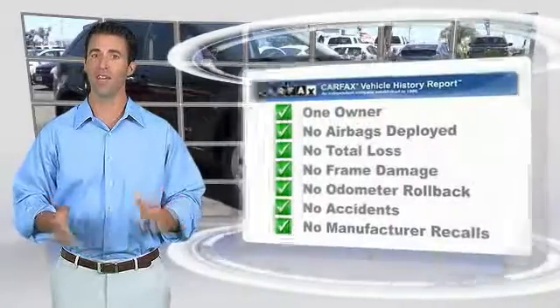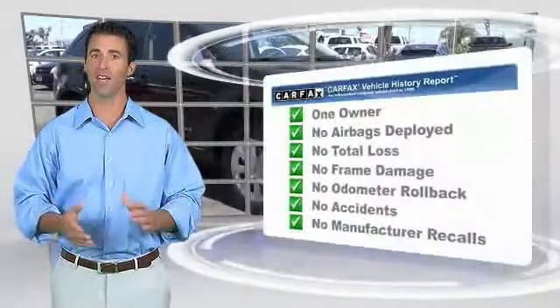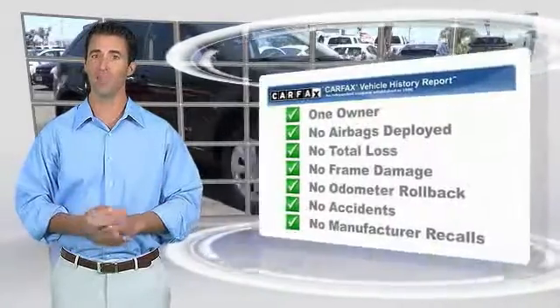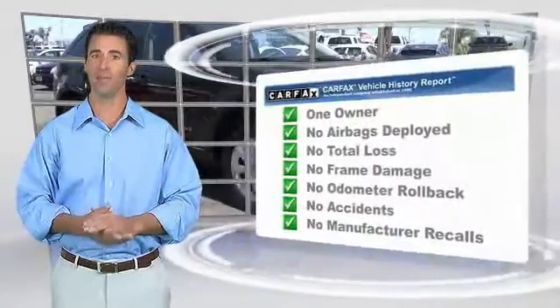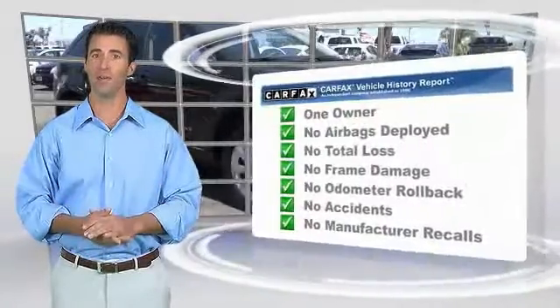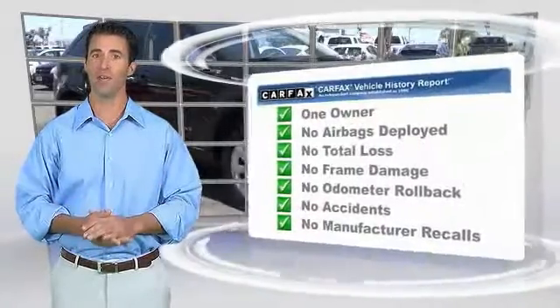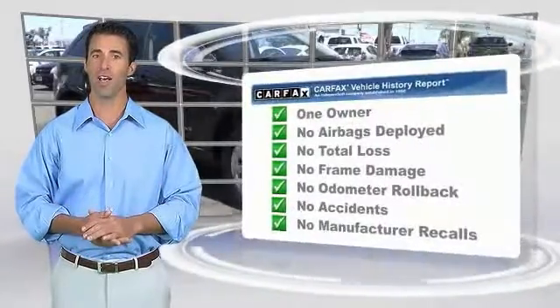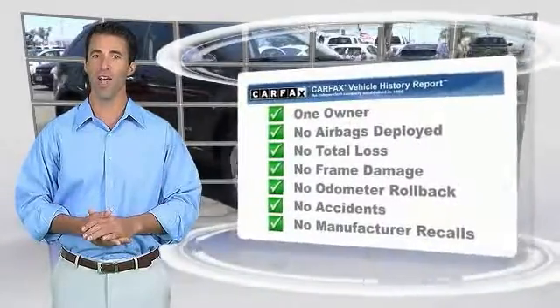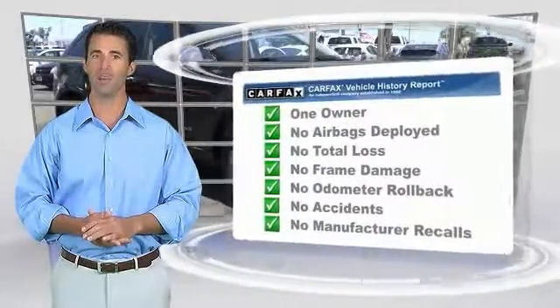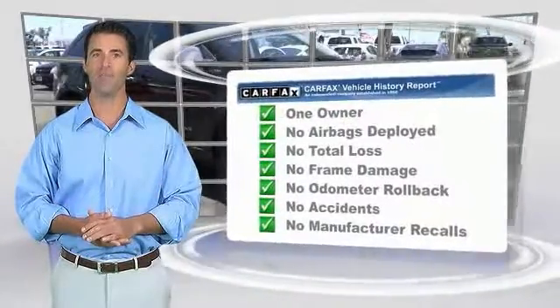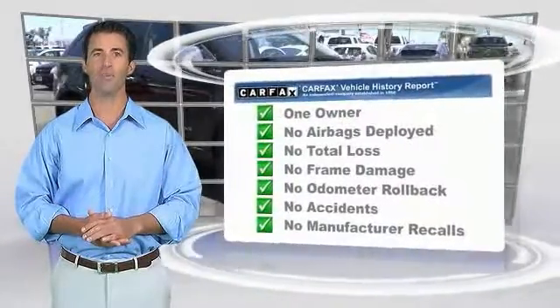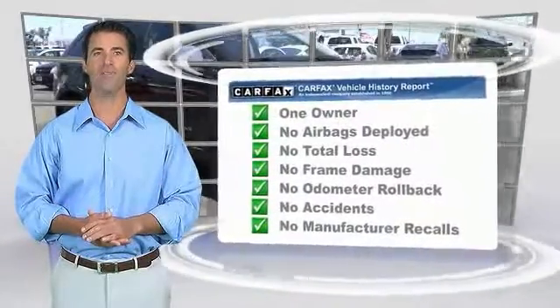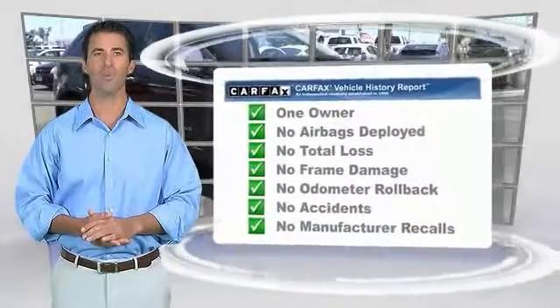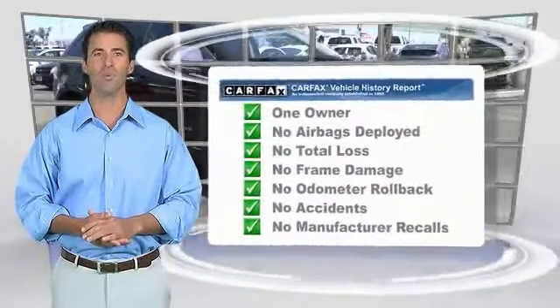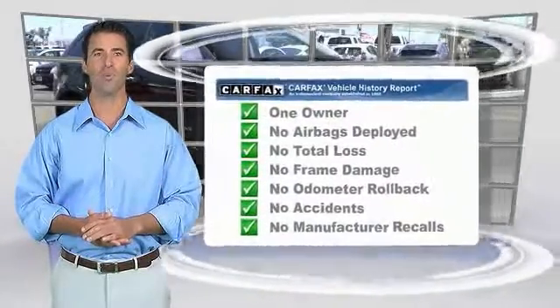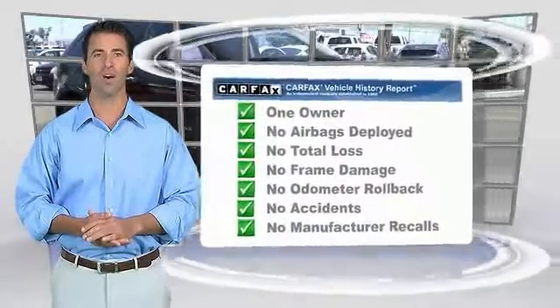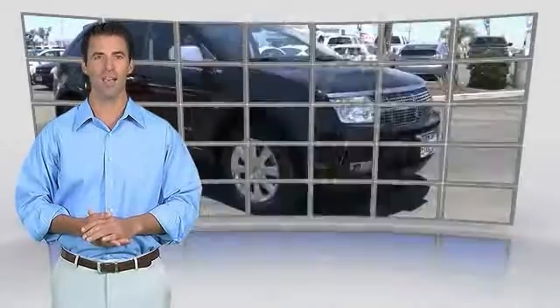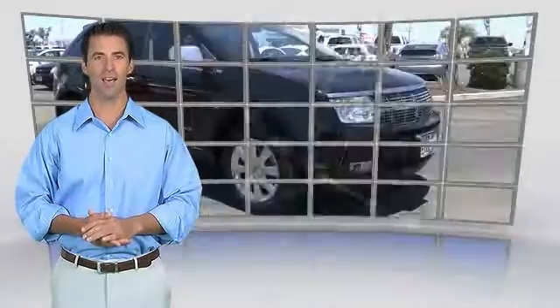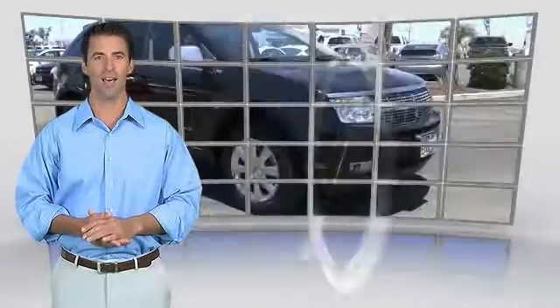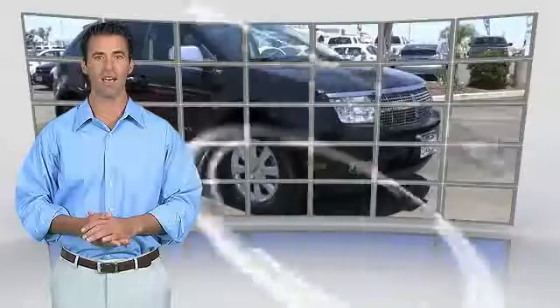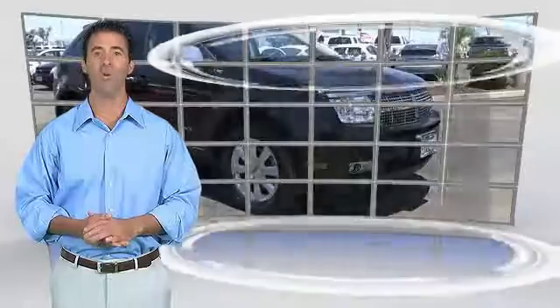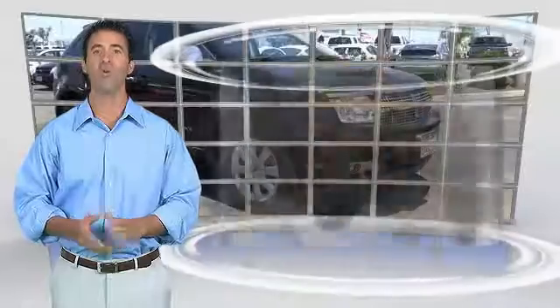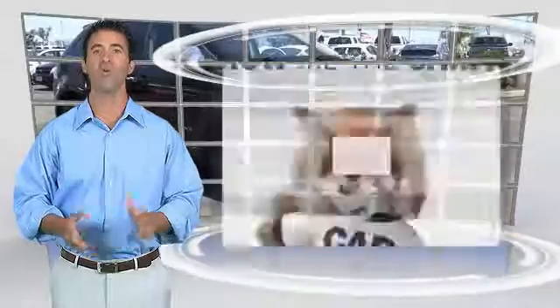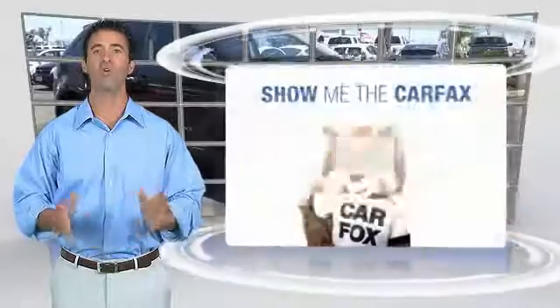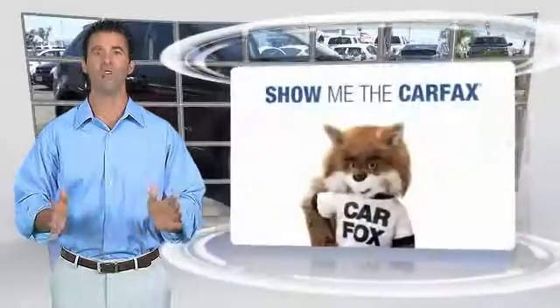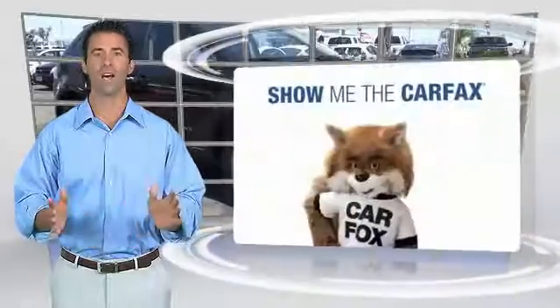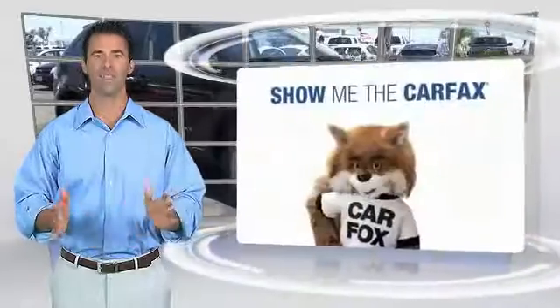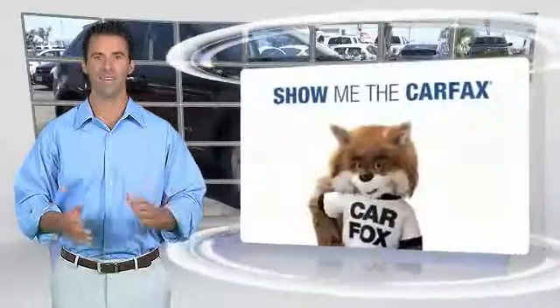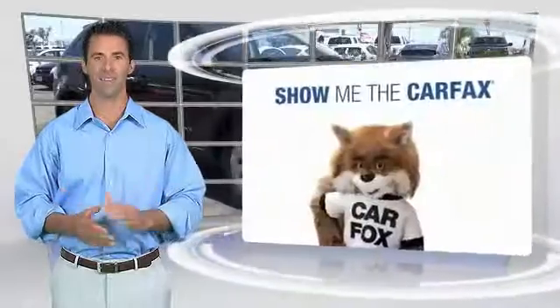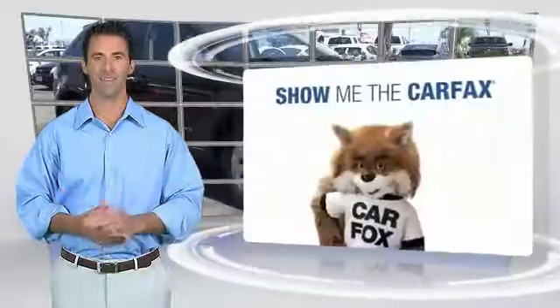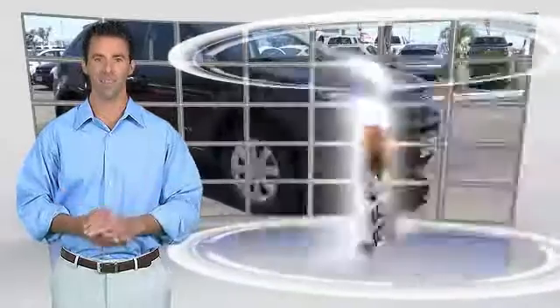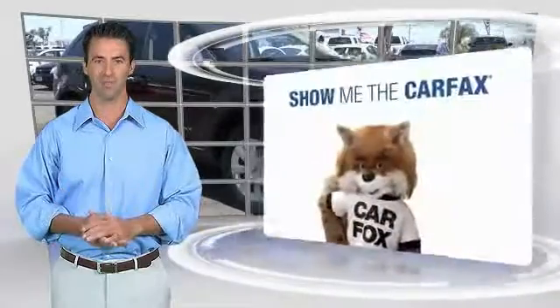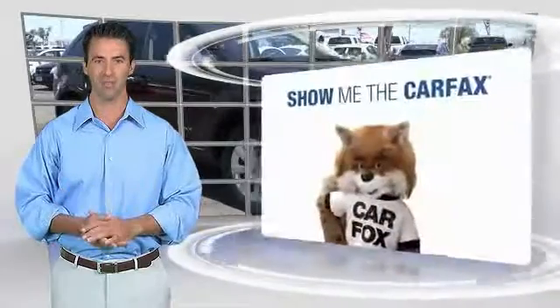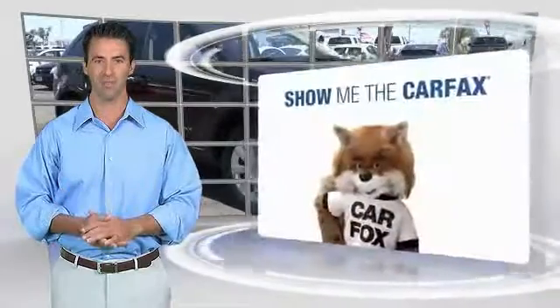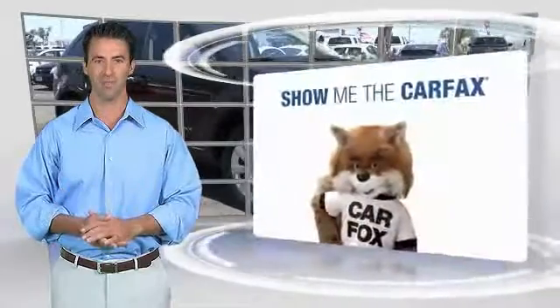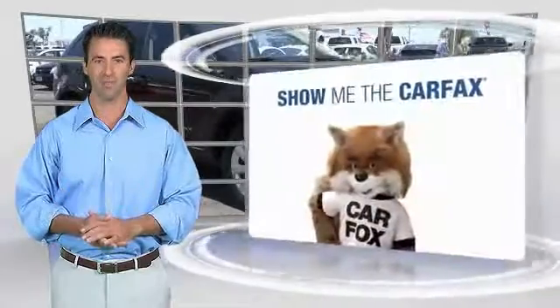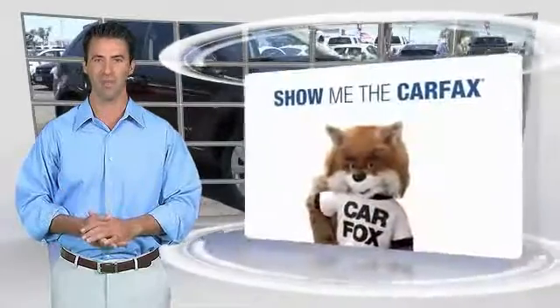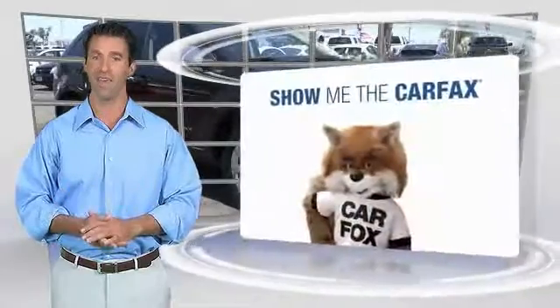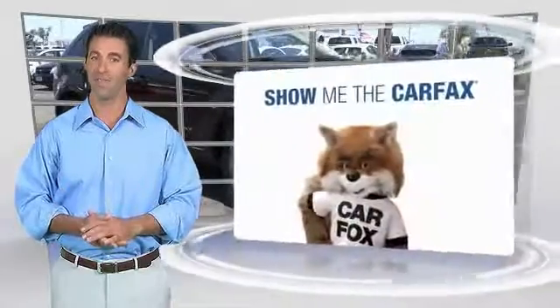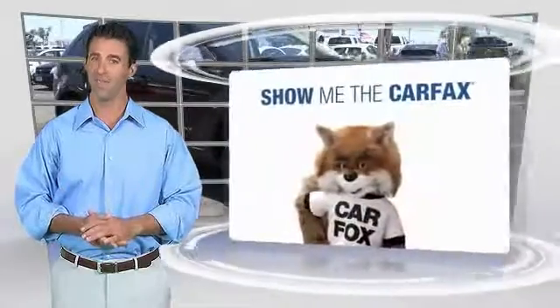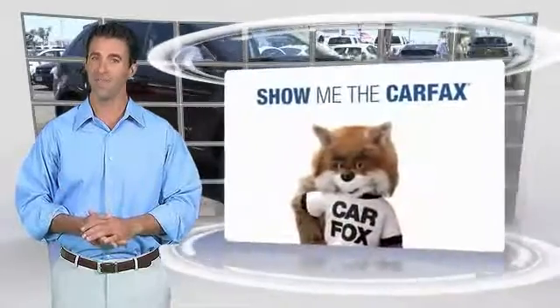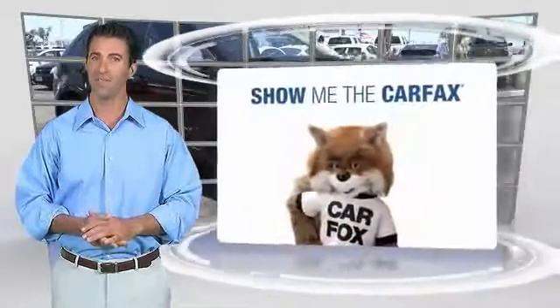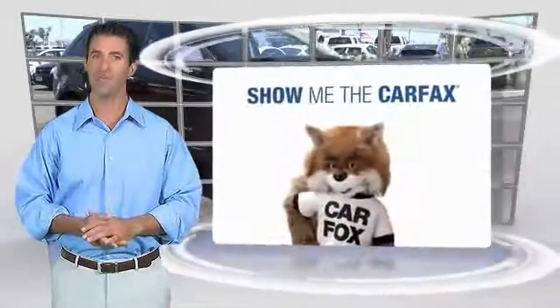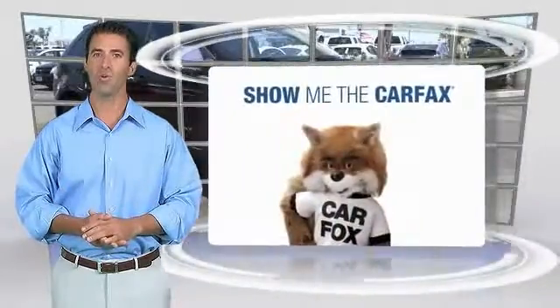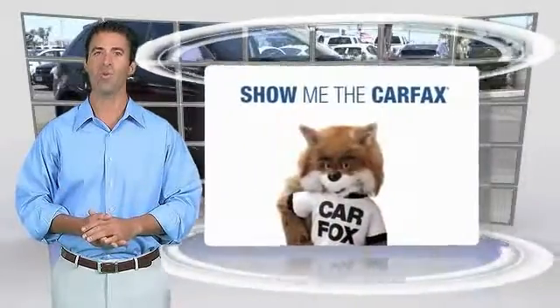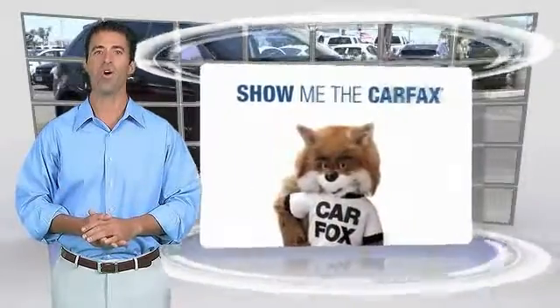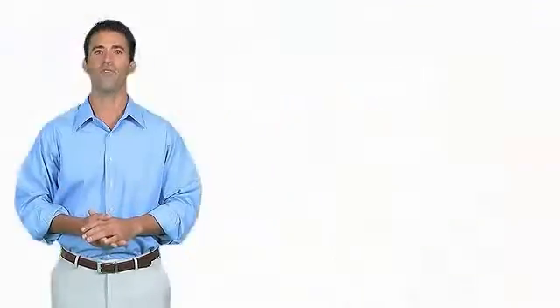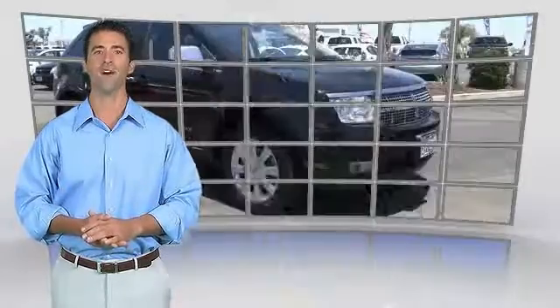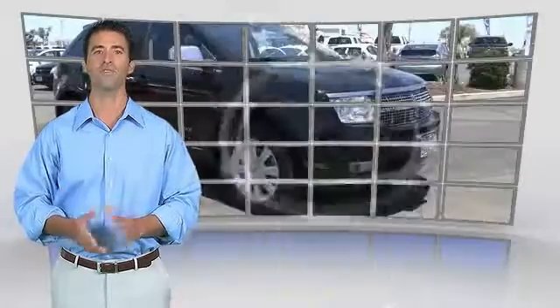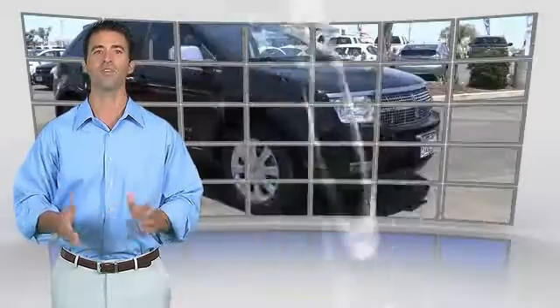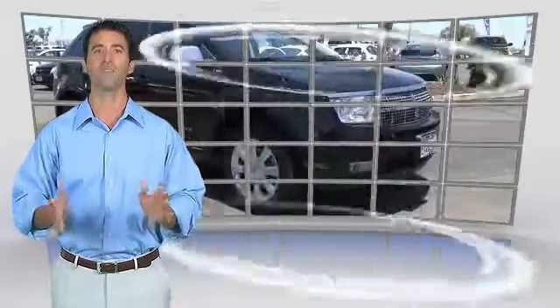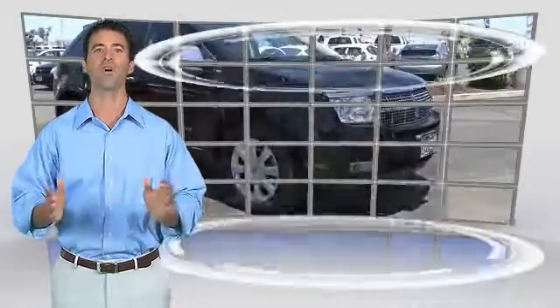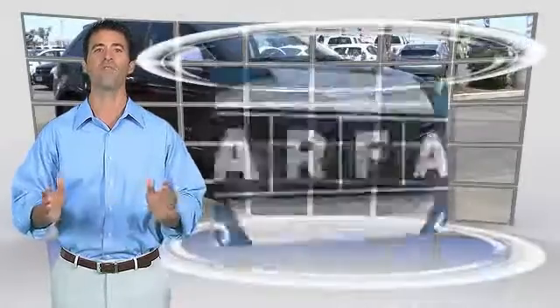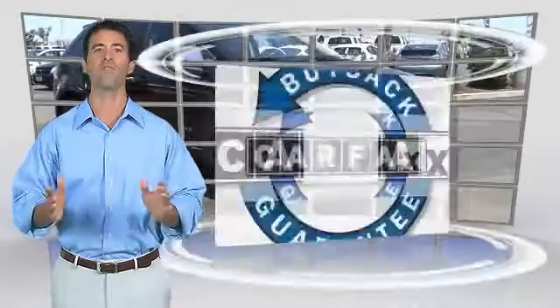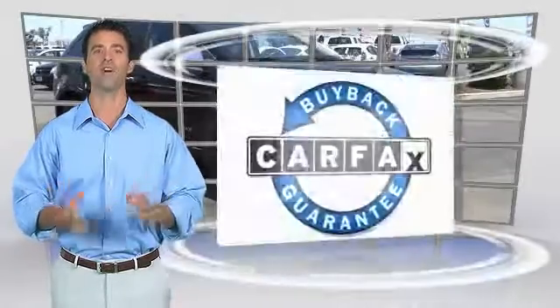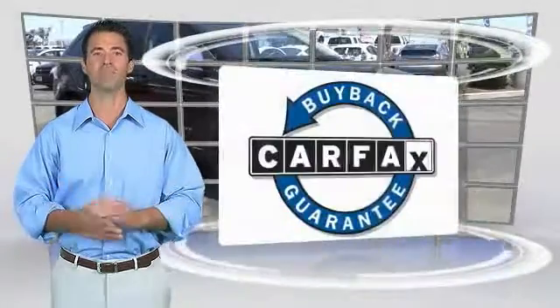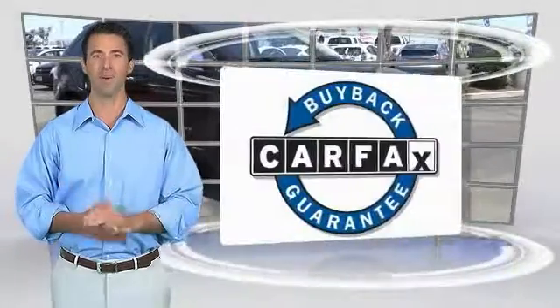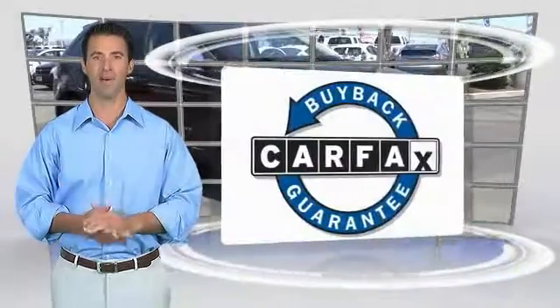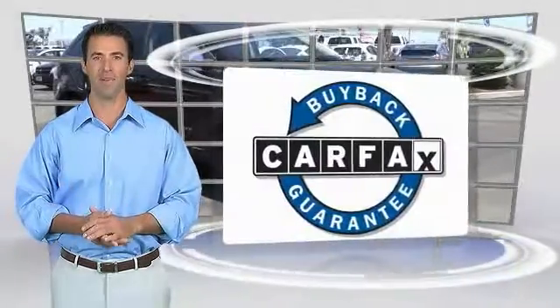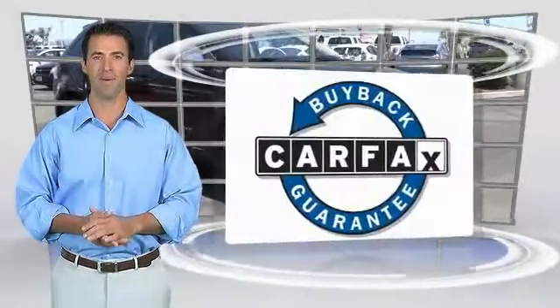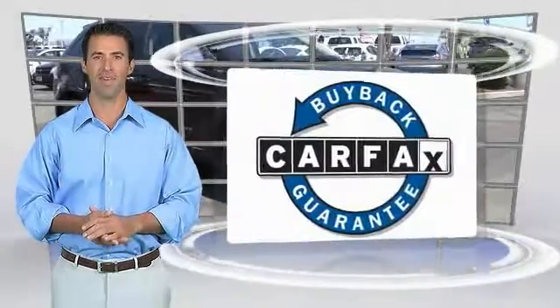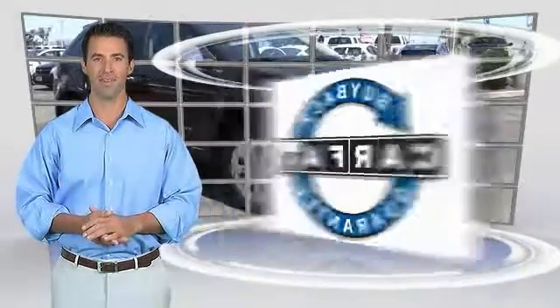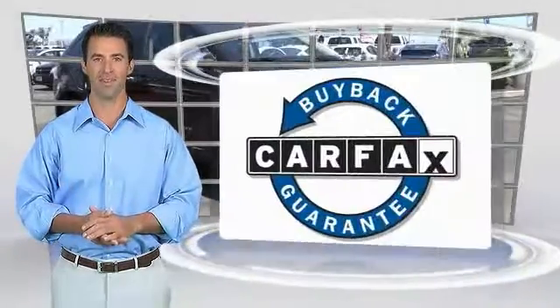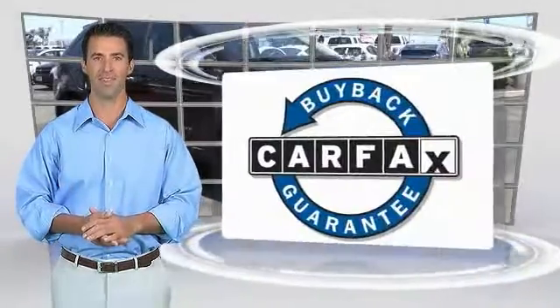Get a complimentary copy of this report online or contact the dealership. This vehicle qualifies for the Carfax buyback guarantee.